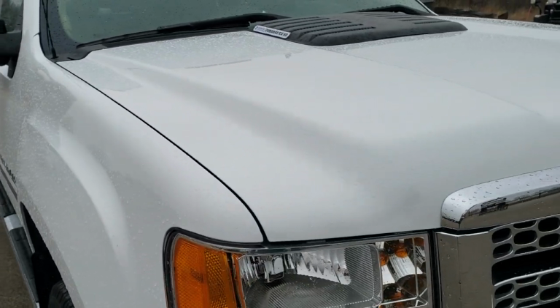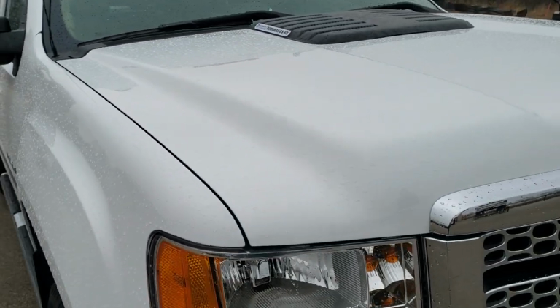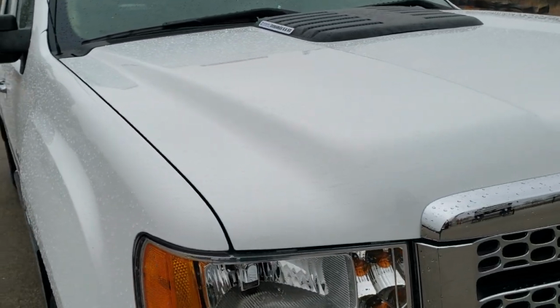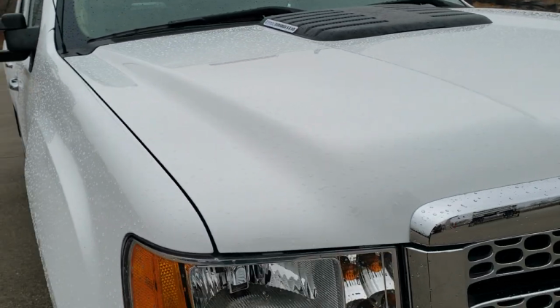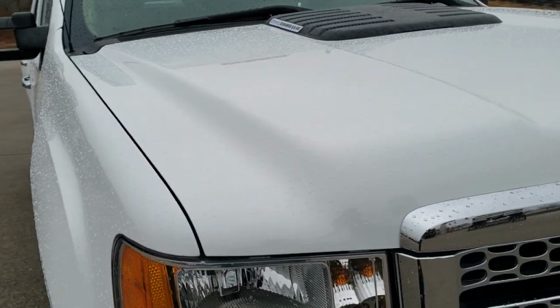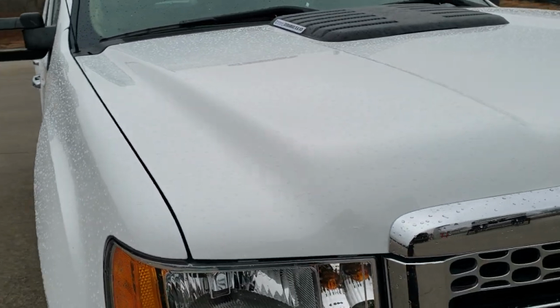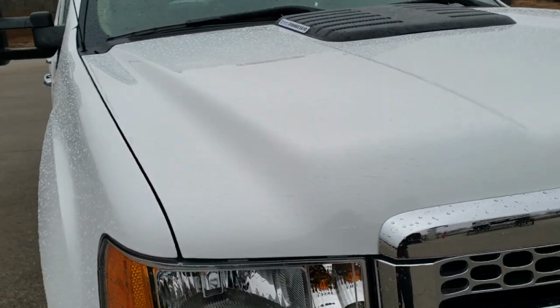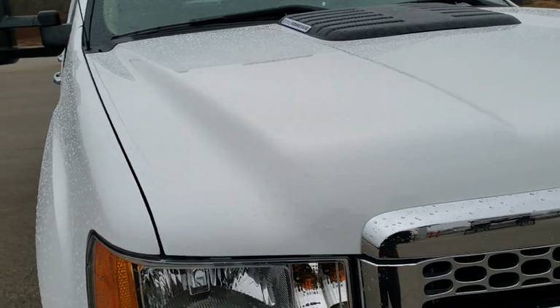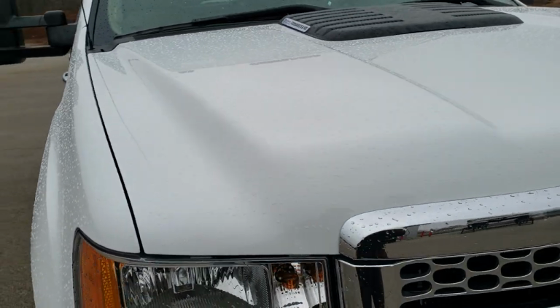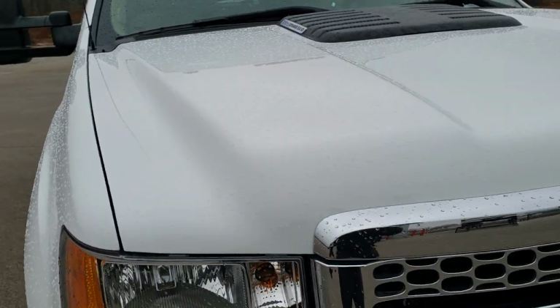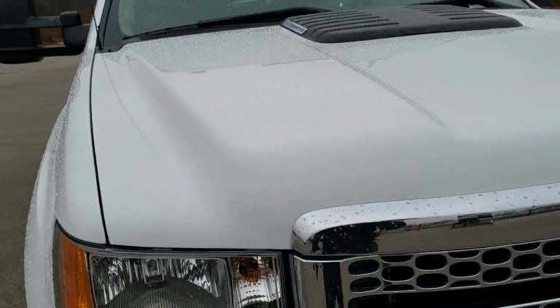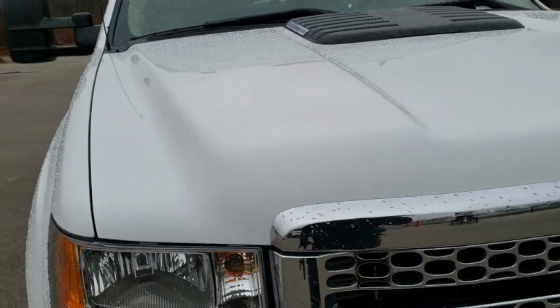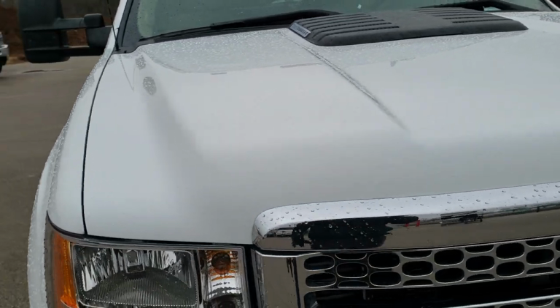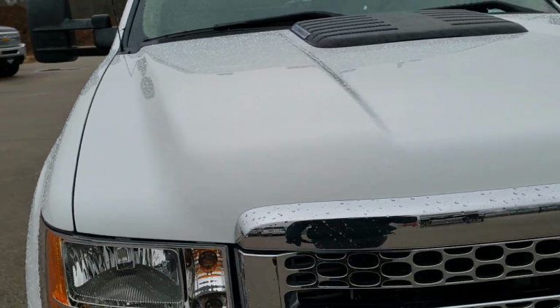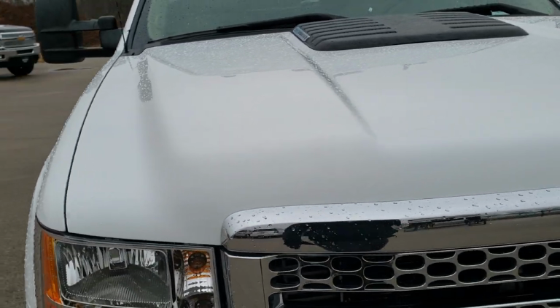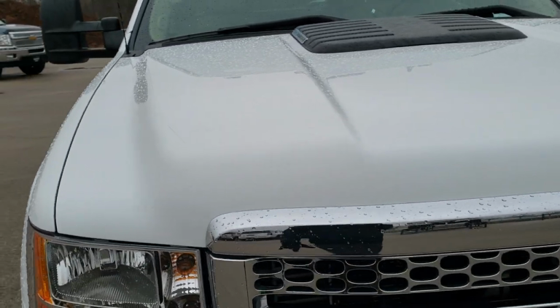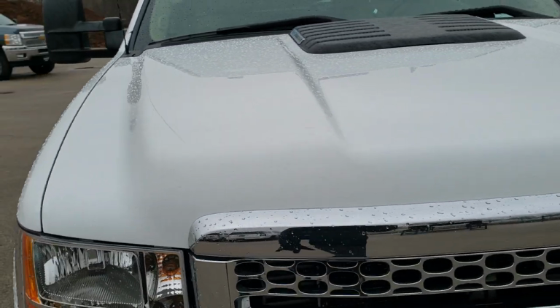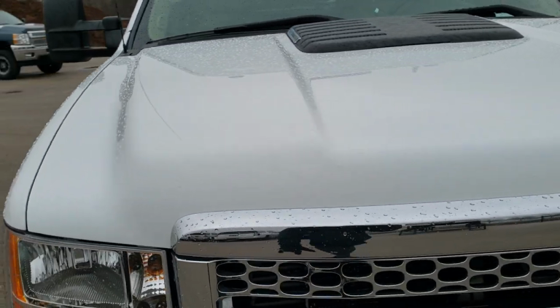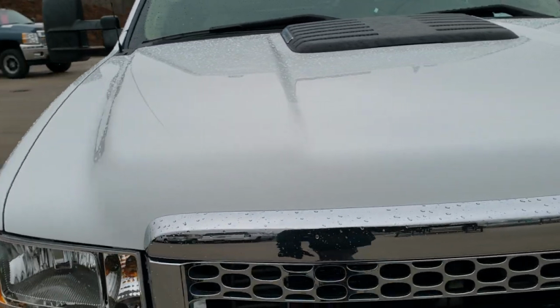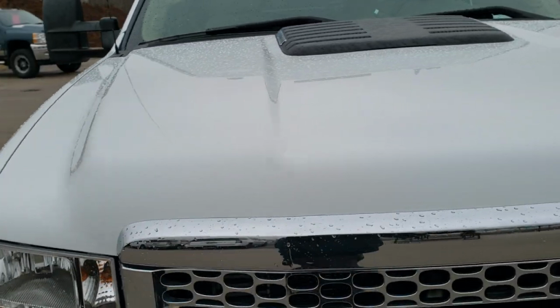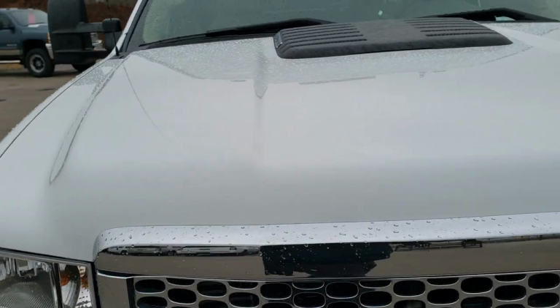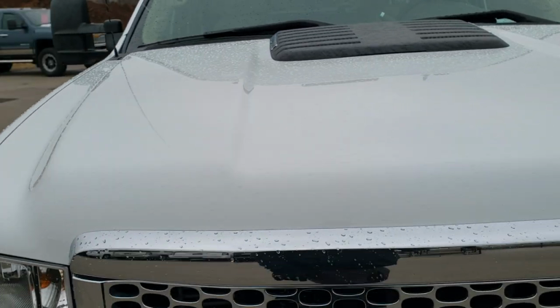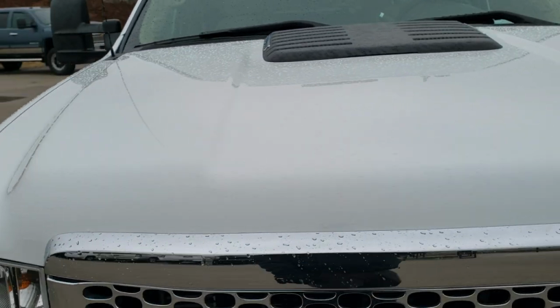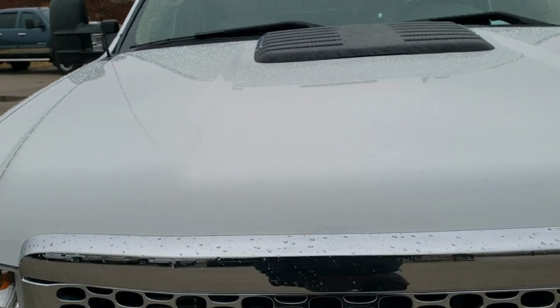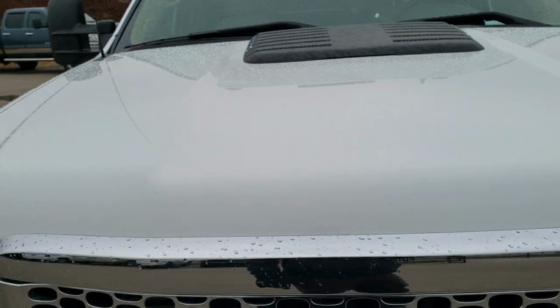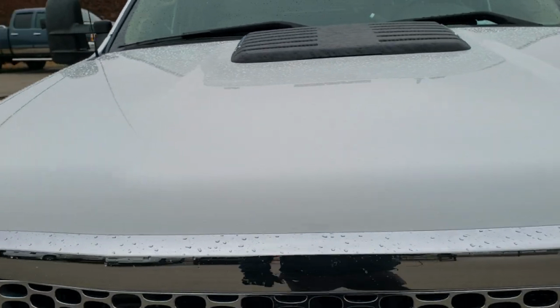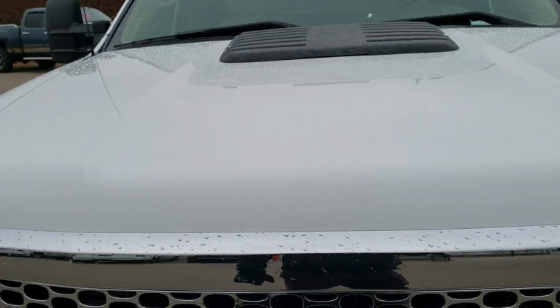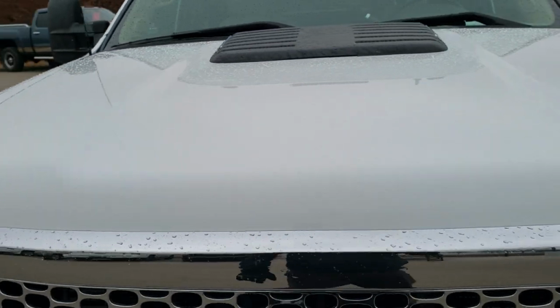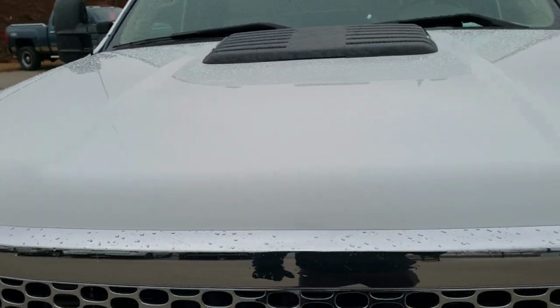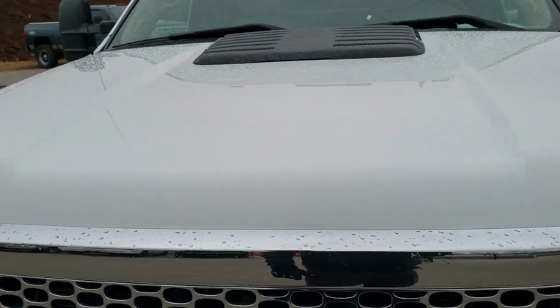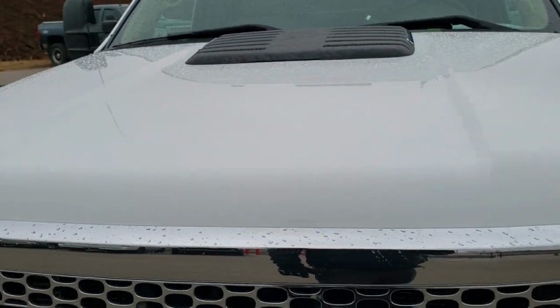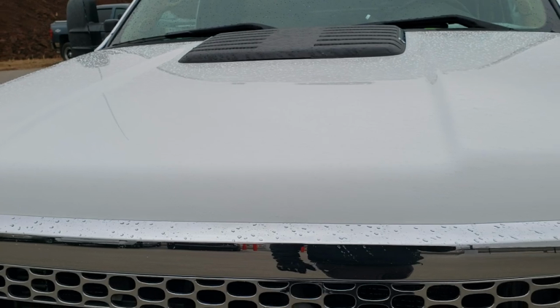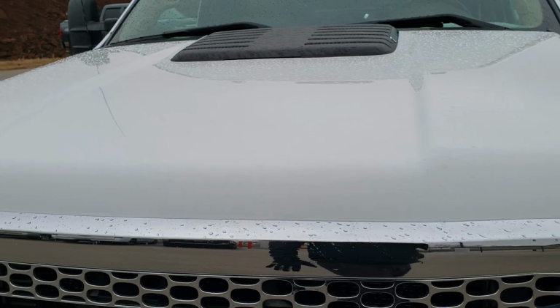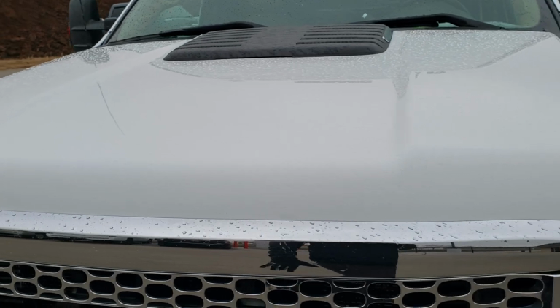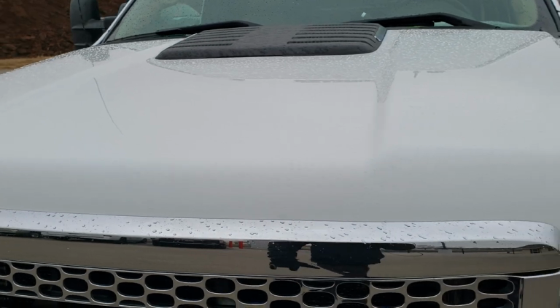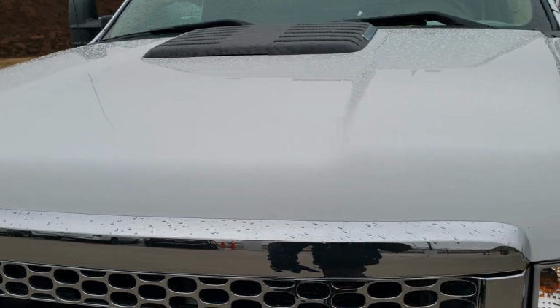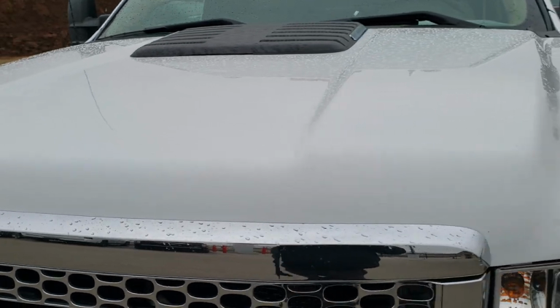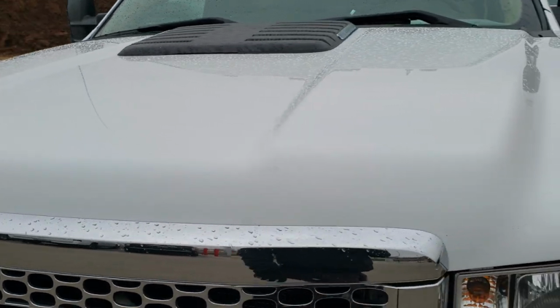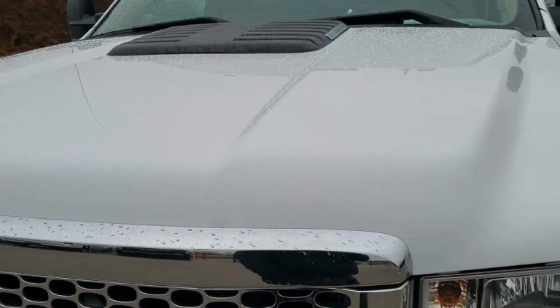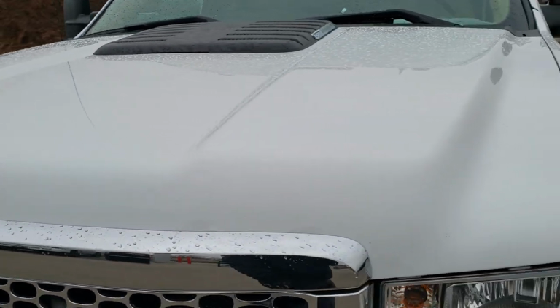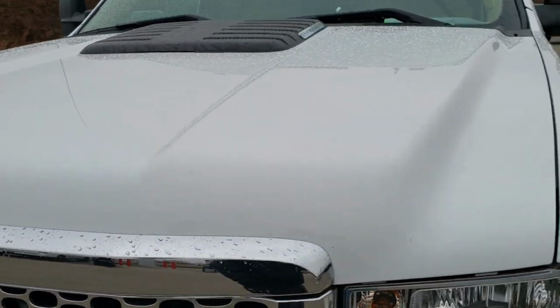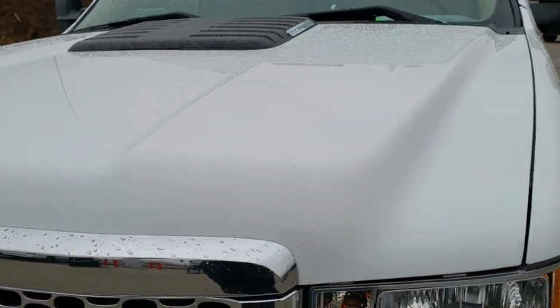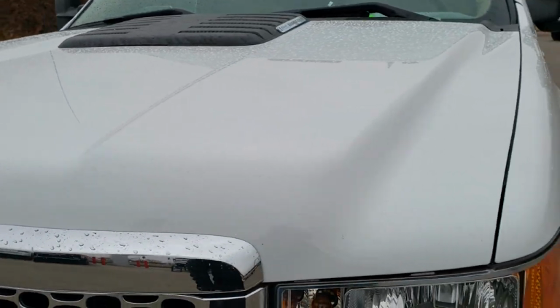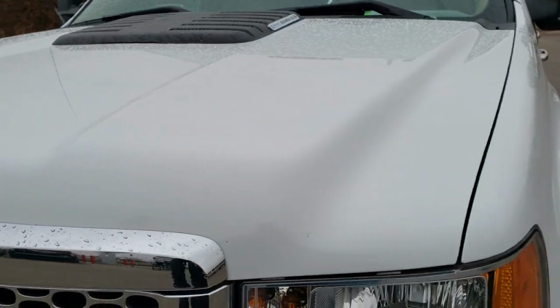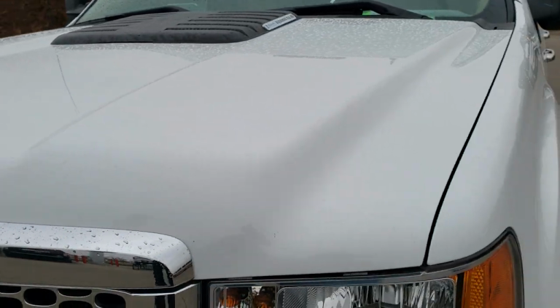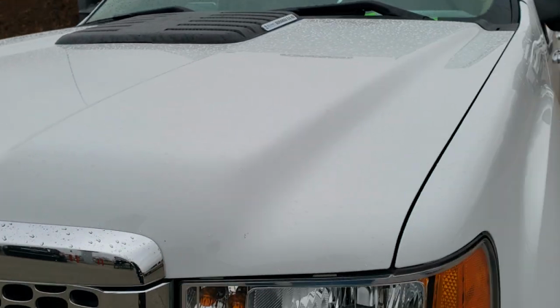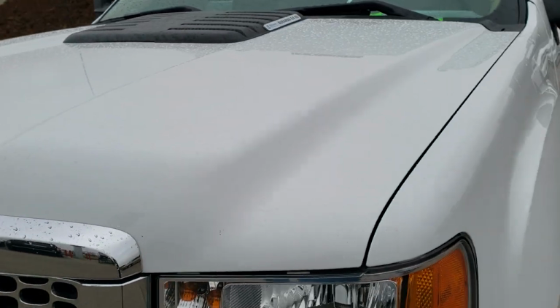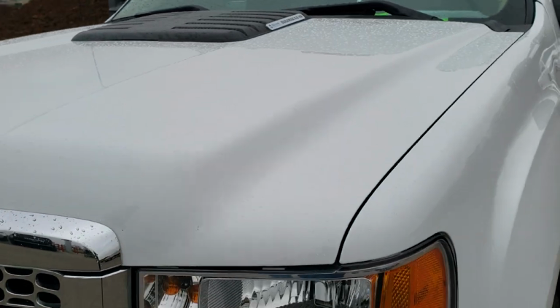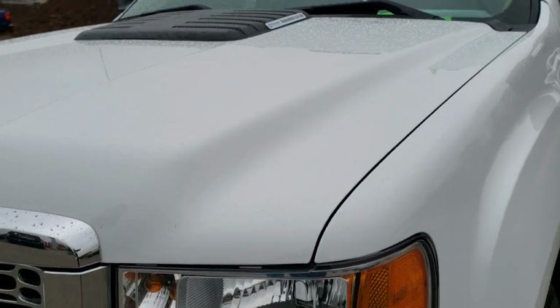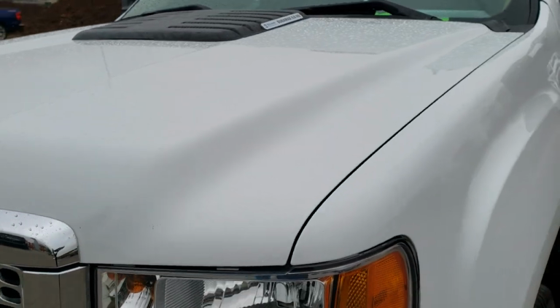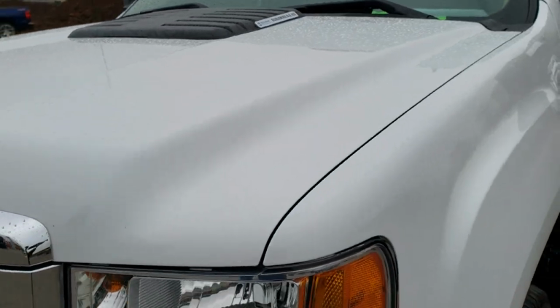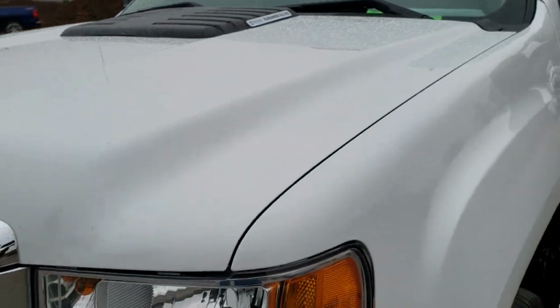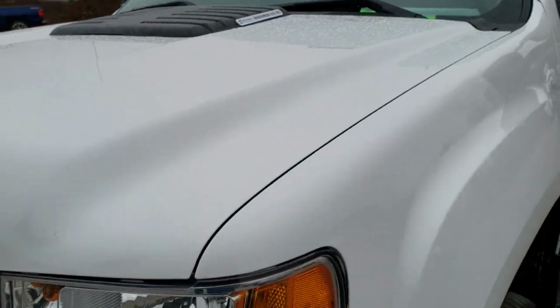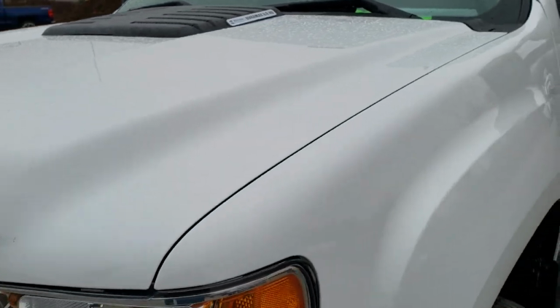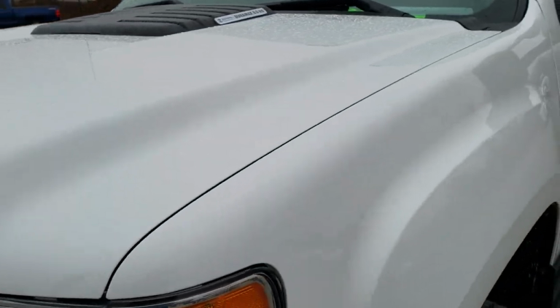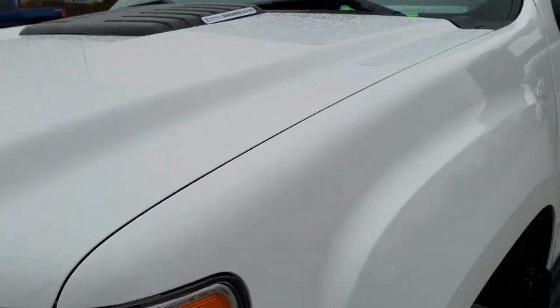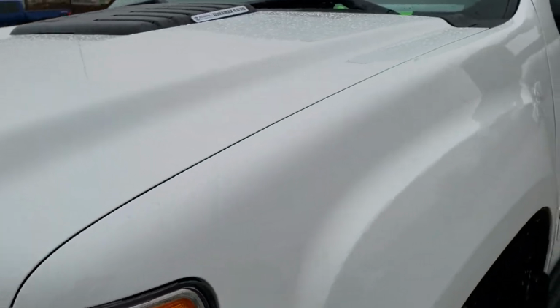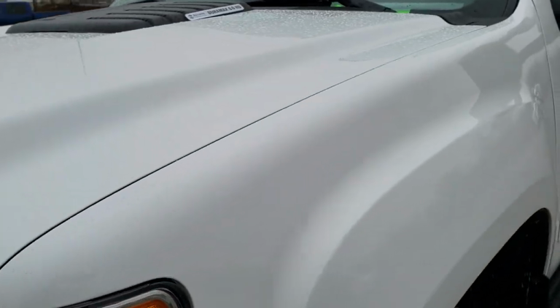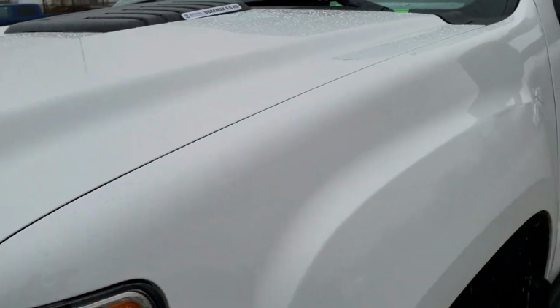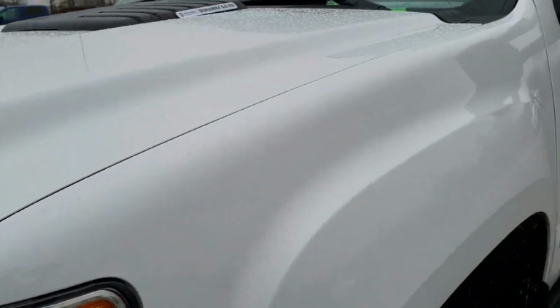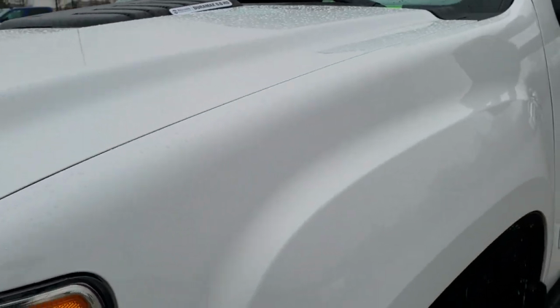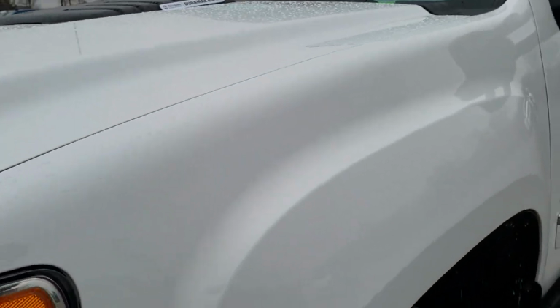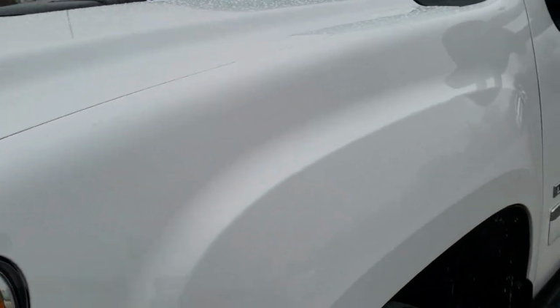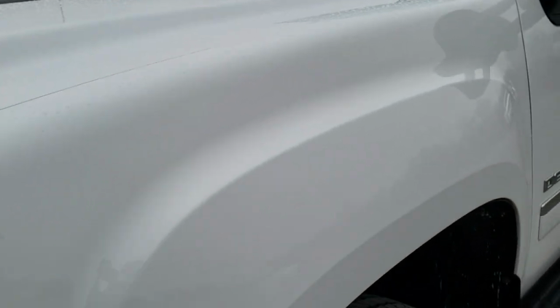This truck has a 6.6 liter Duramax diesel with the LML motor, which pumps out 397 horsepower.